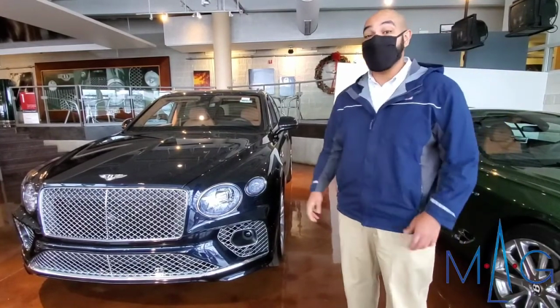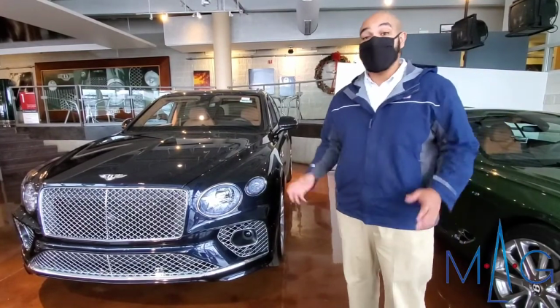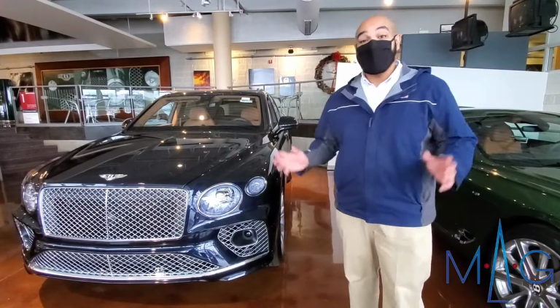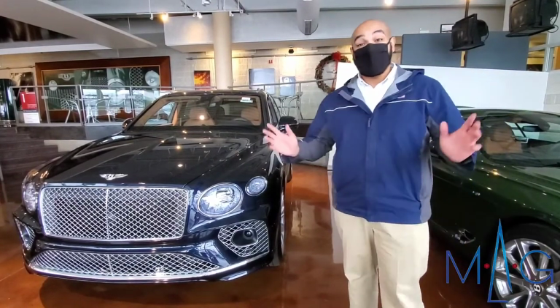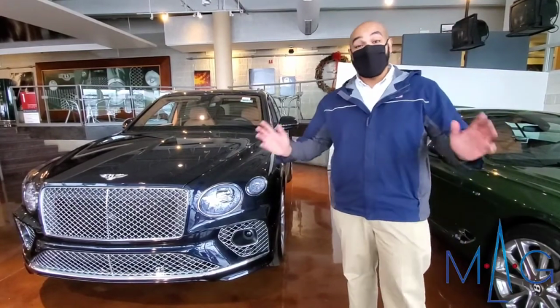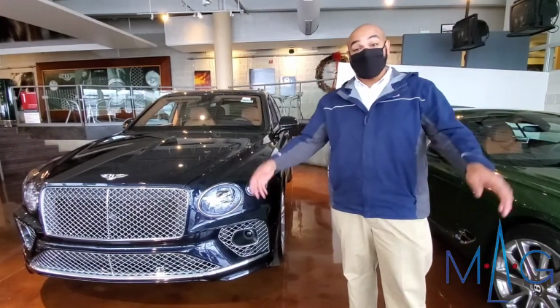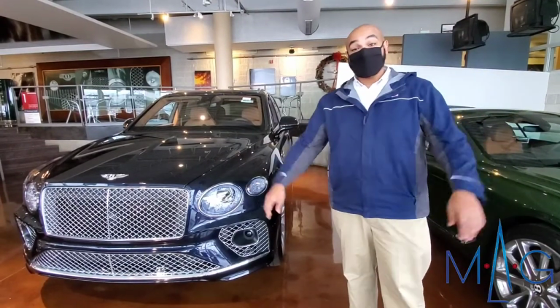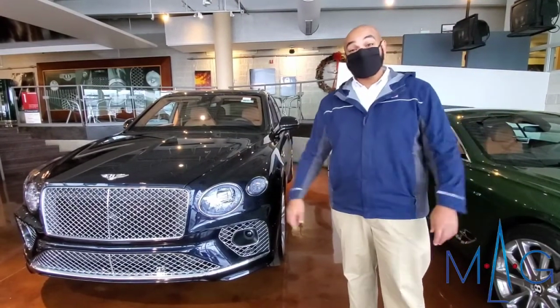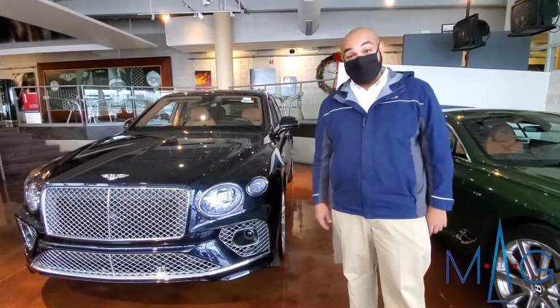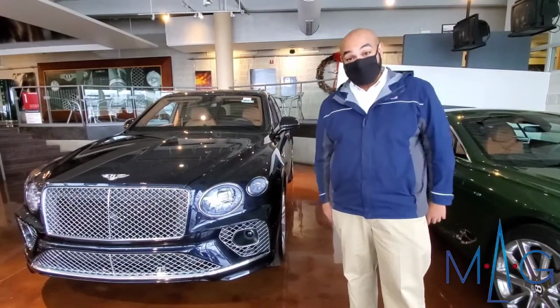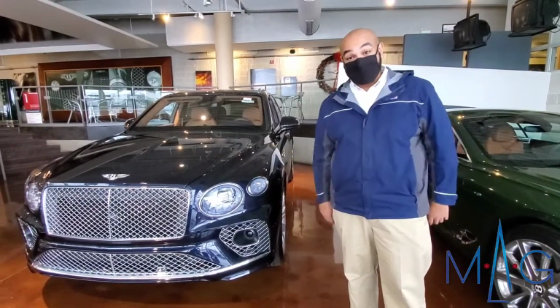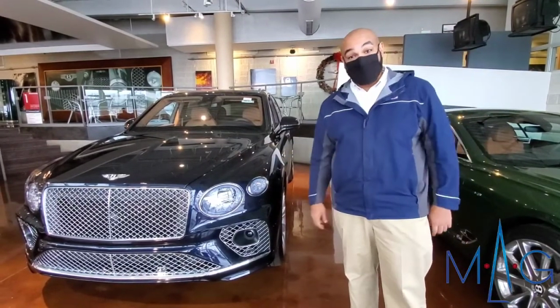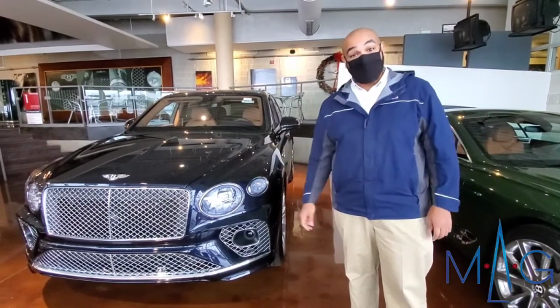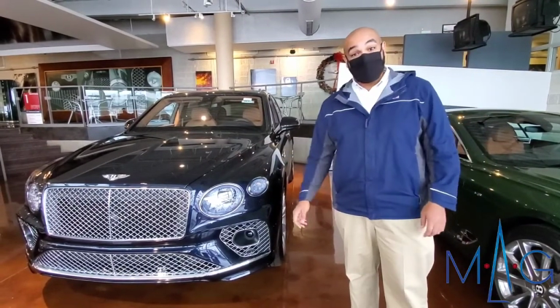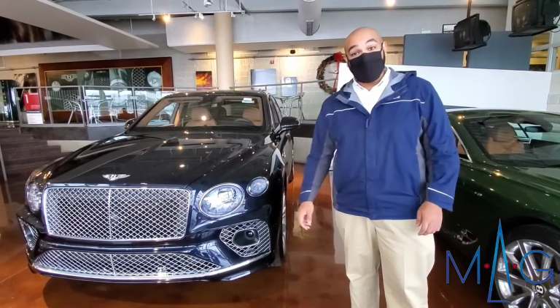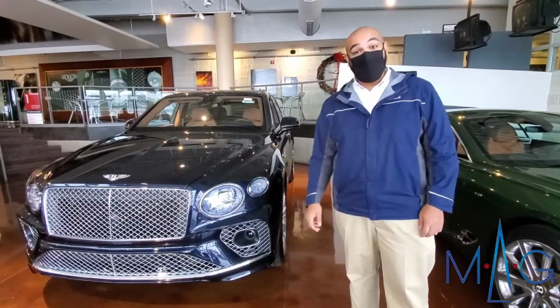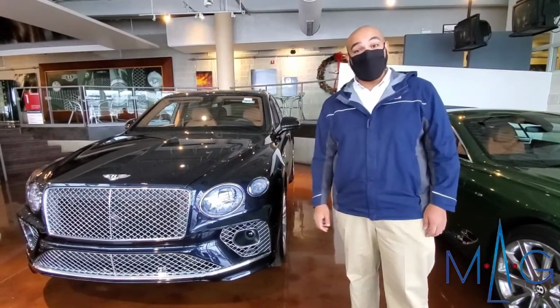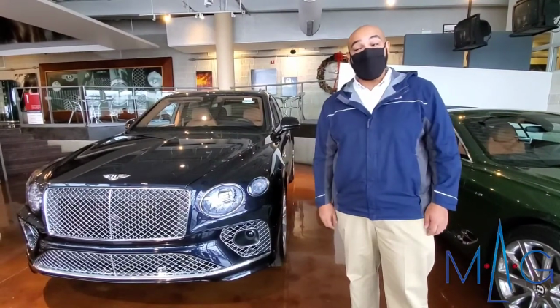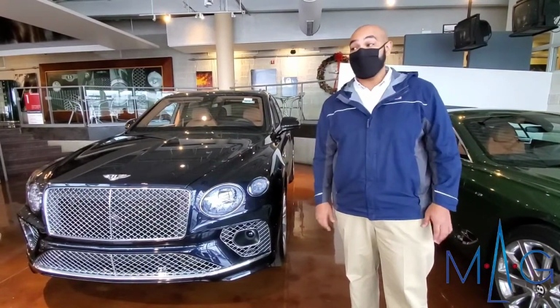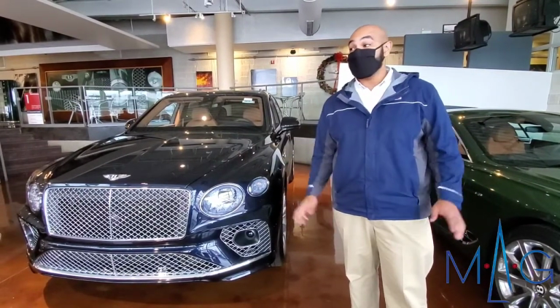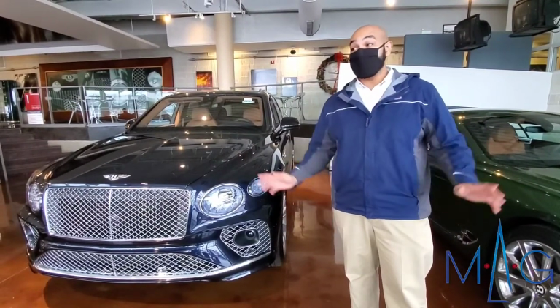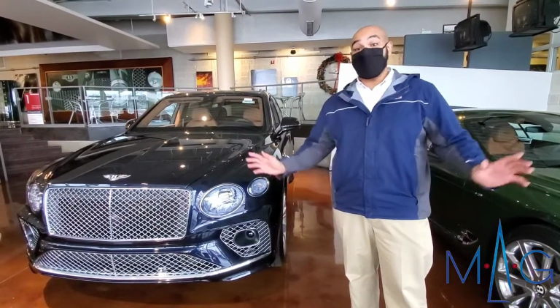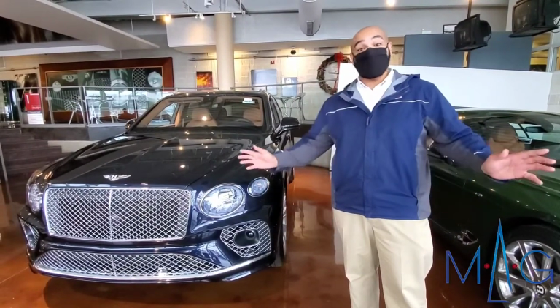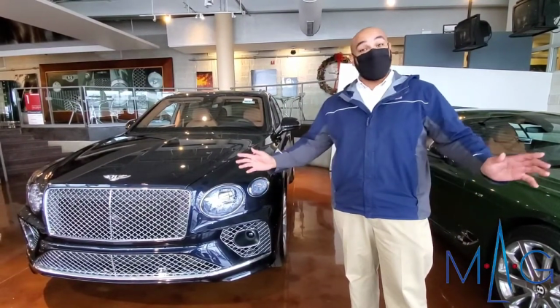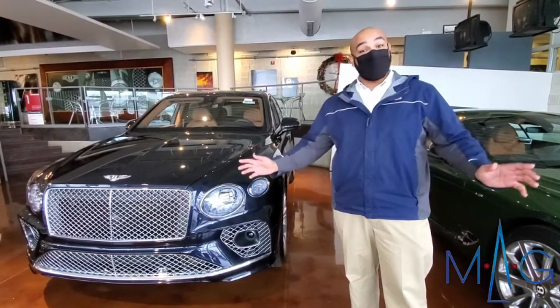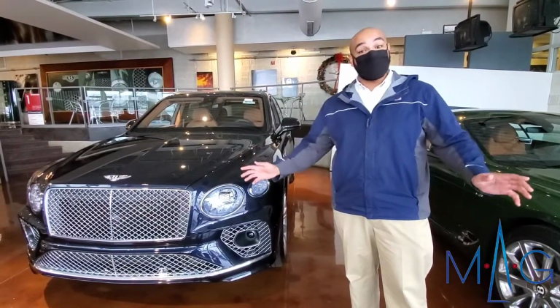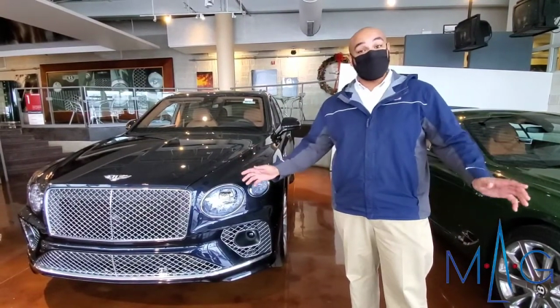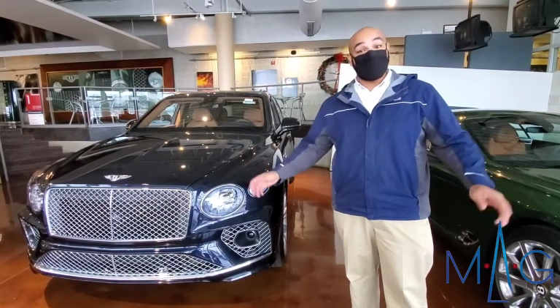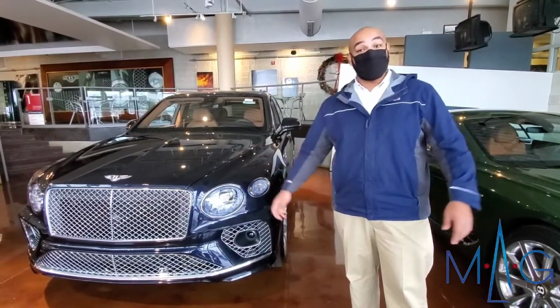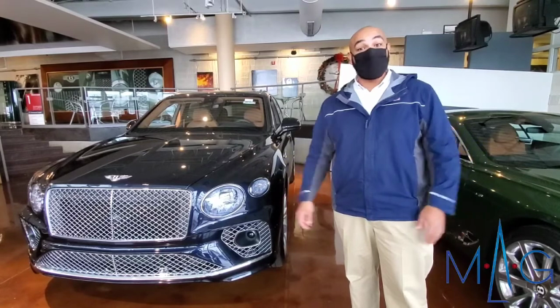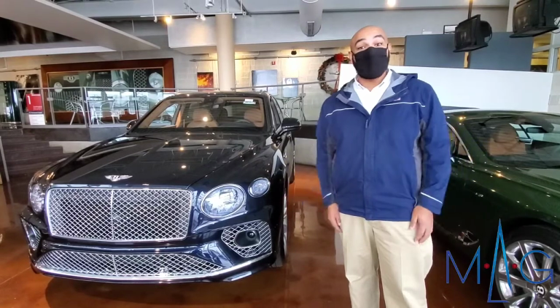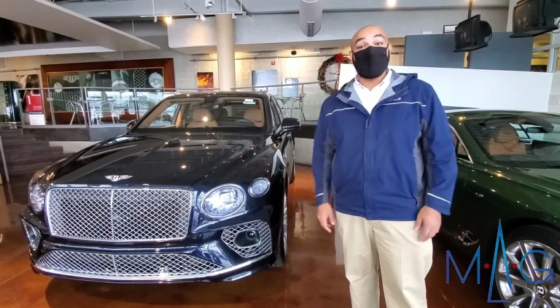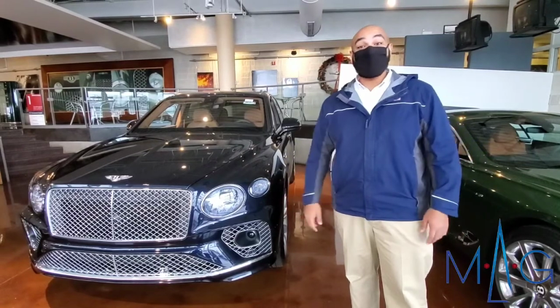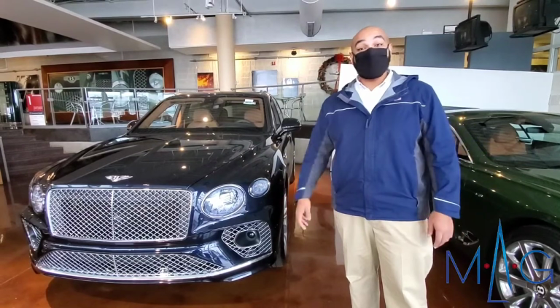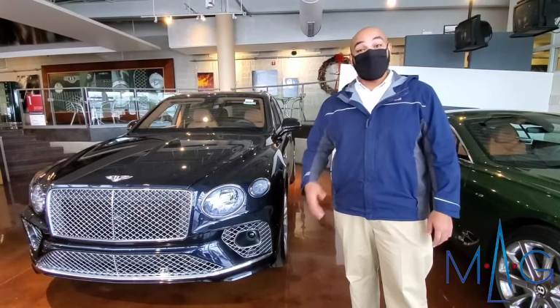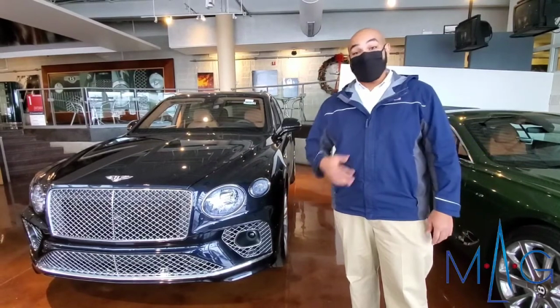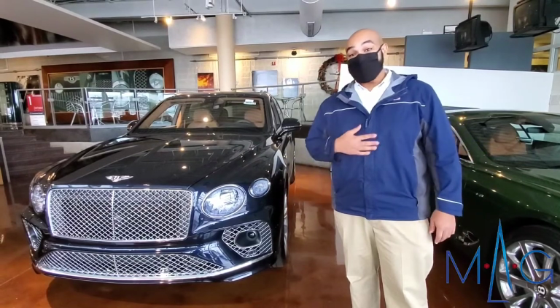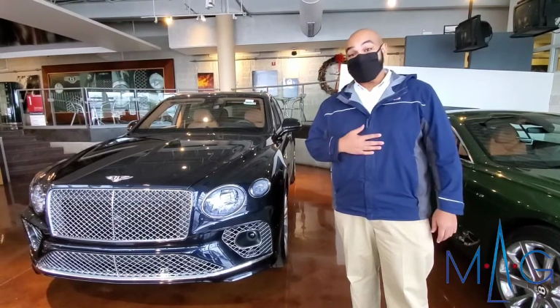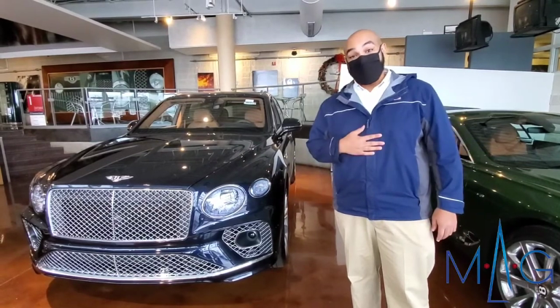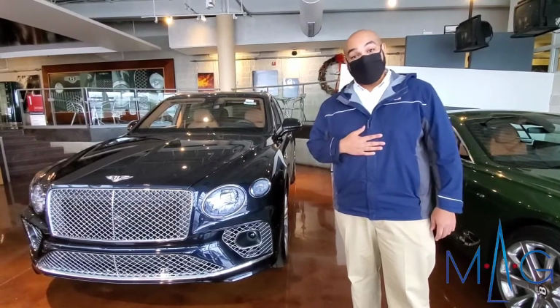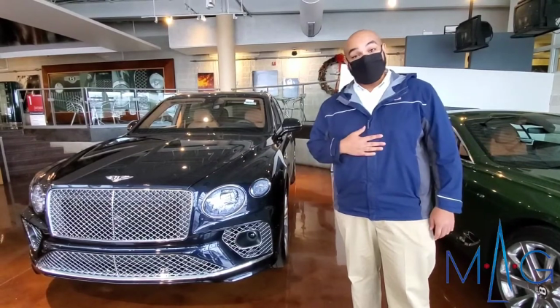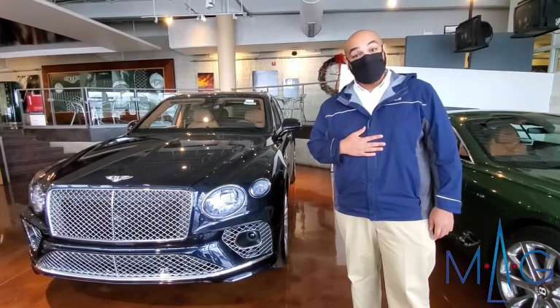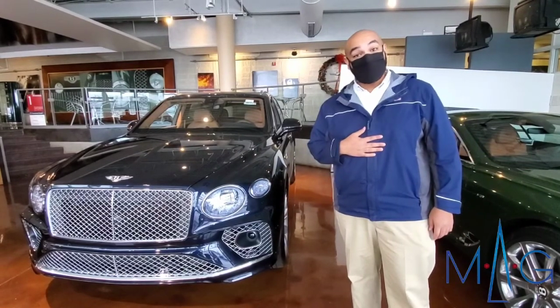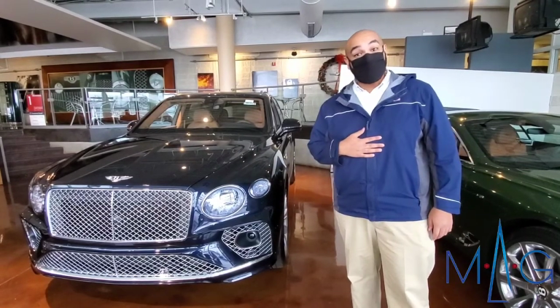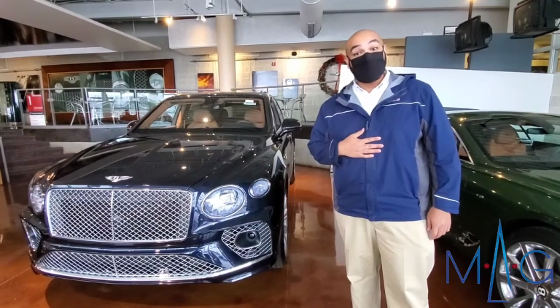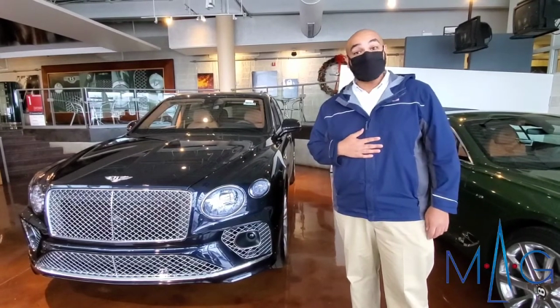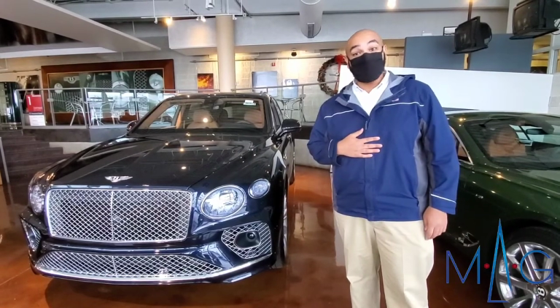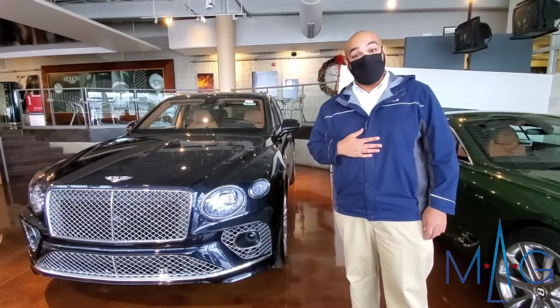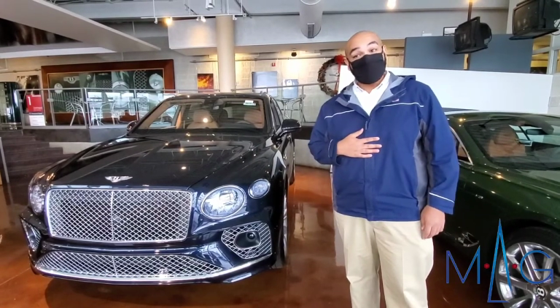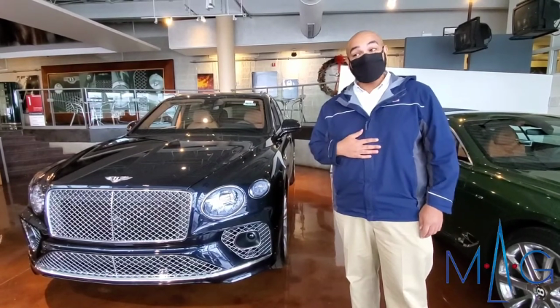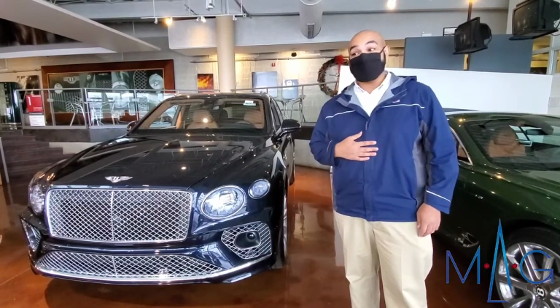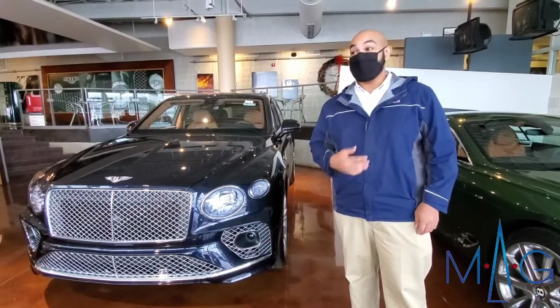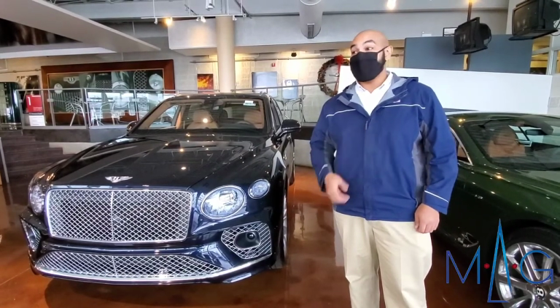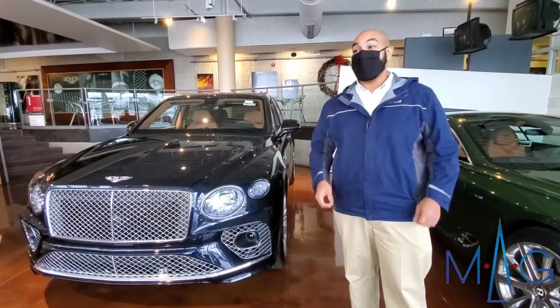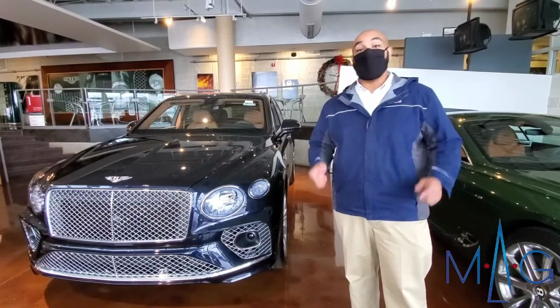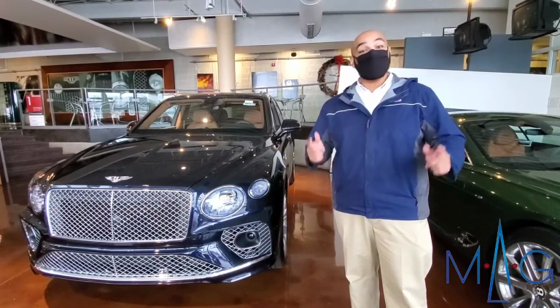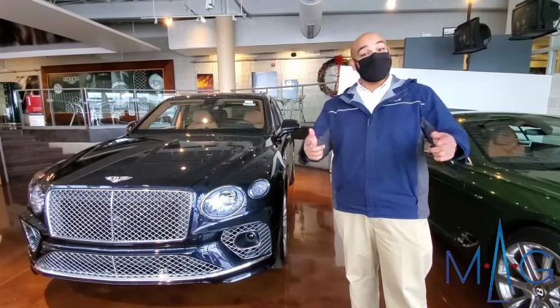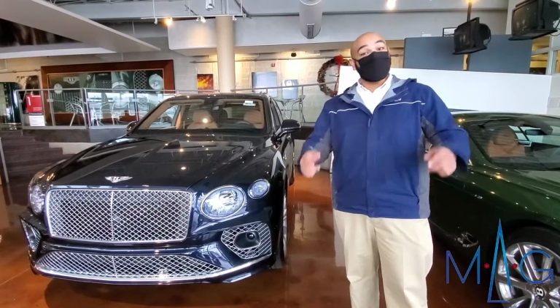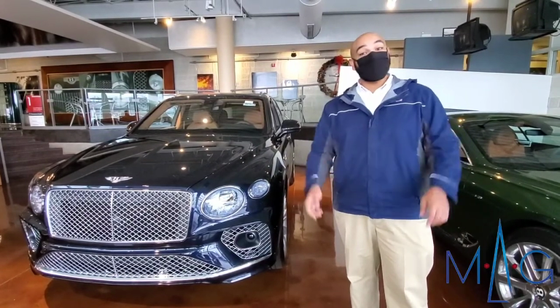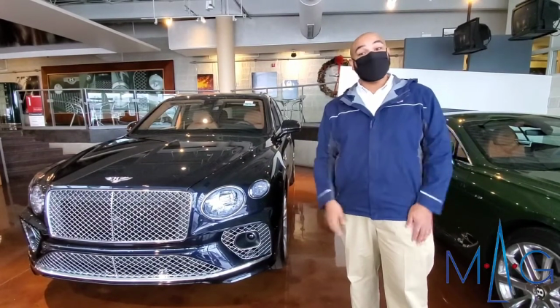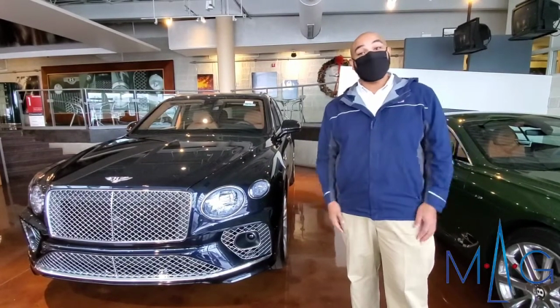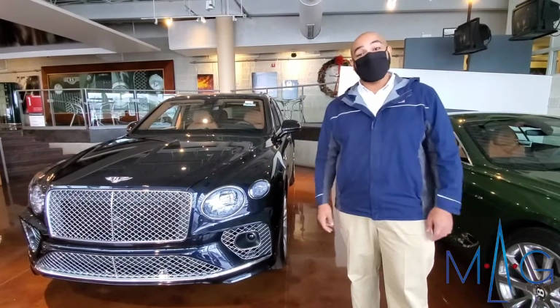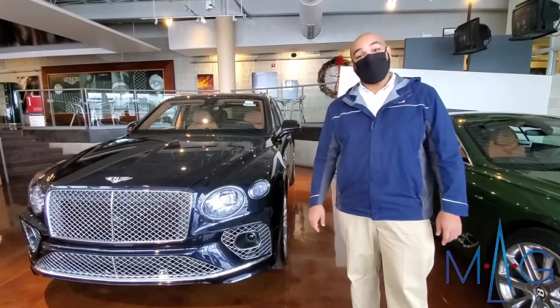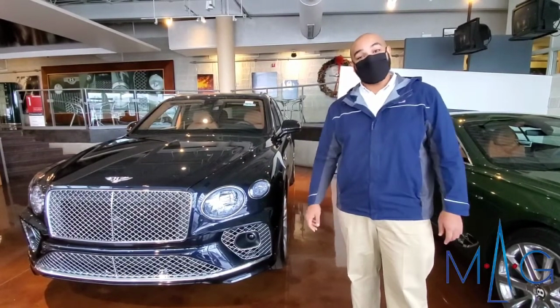So take some time to come on out — we'd love to have you here. Again, my name is Andy with Bentley of Columbus and I look forward to getting together.